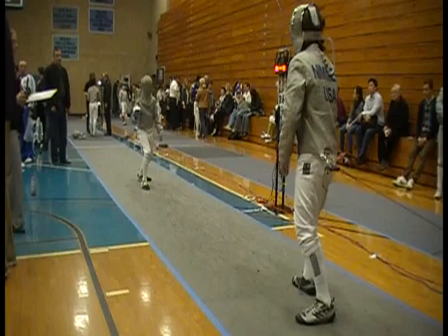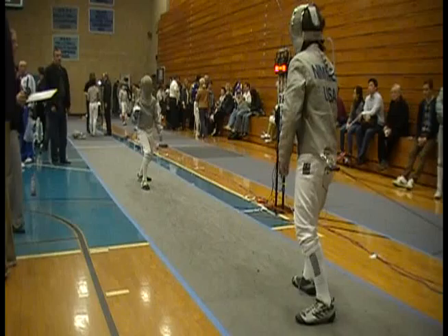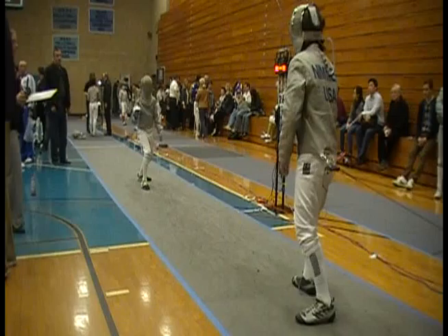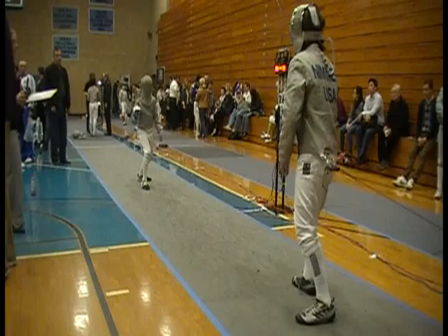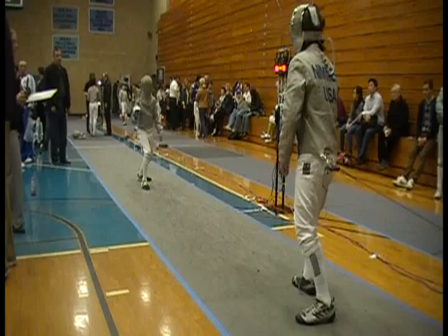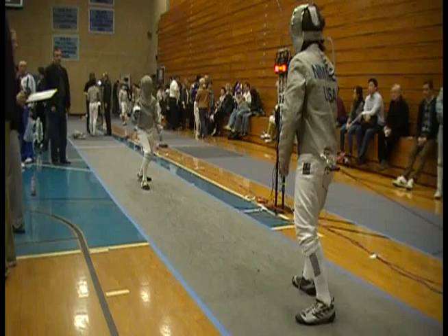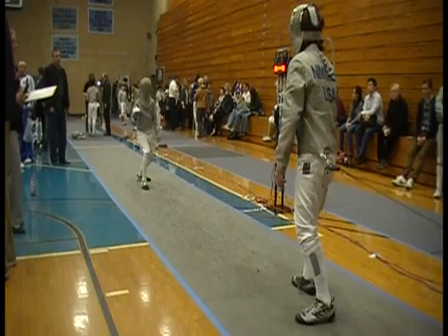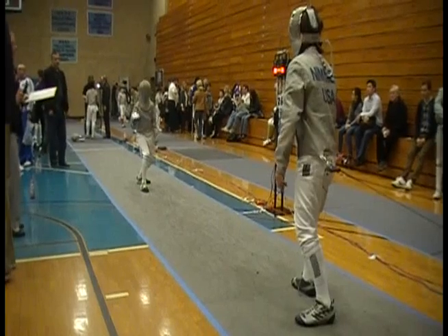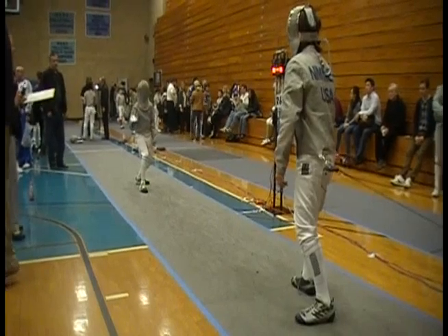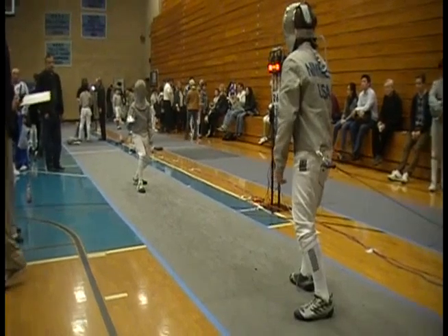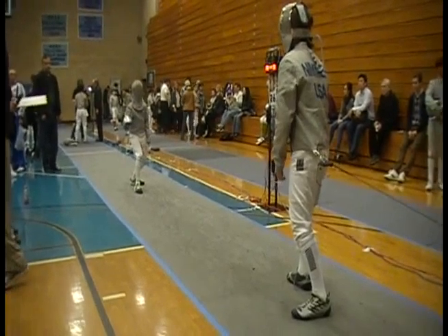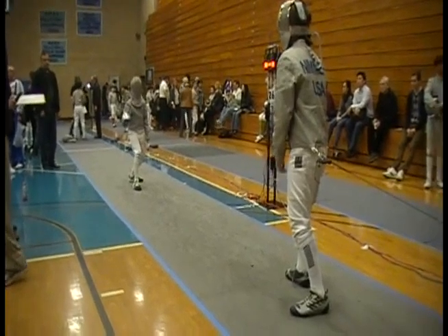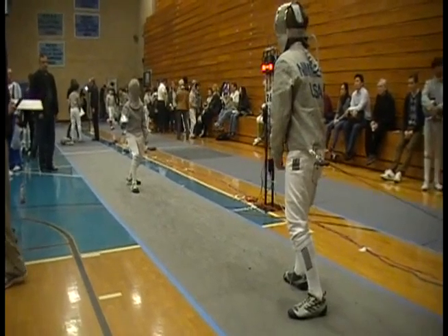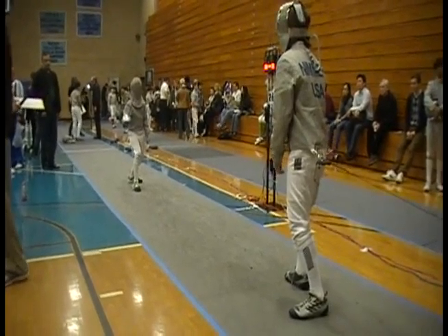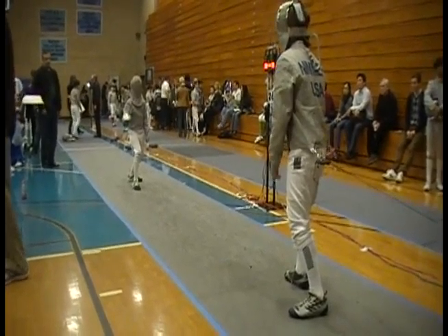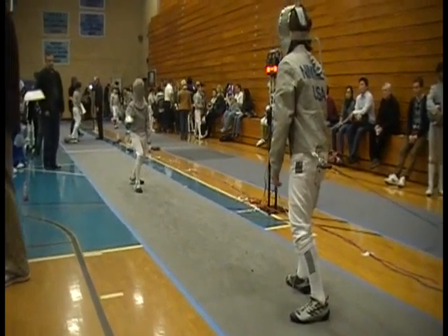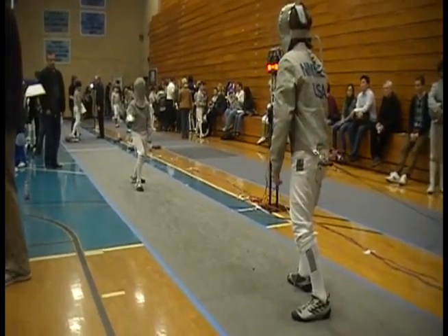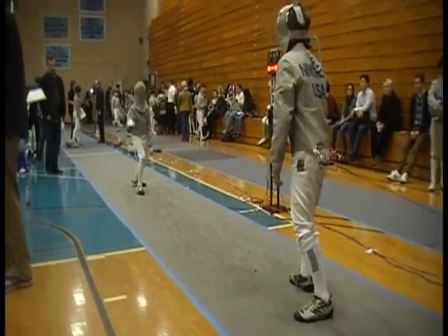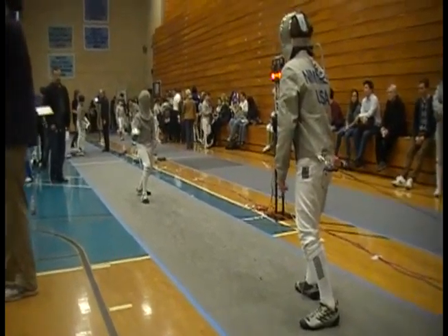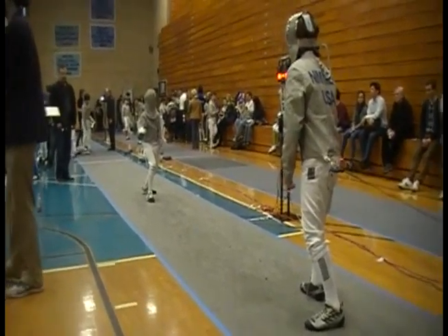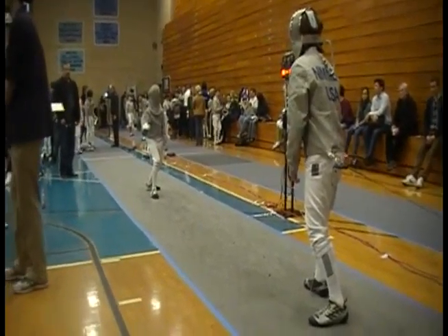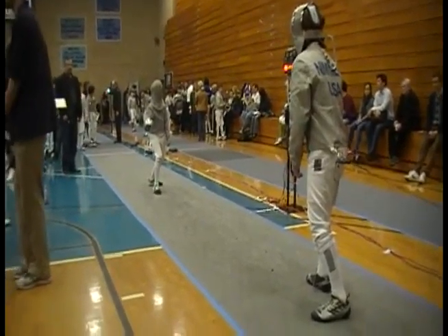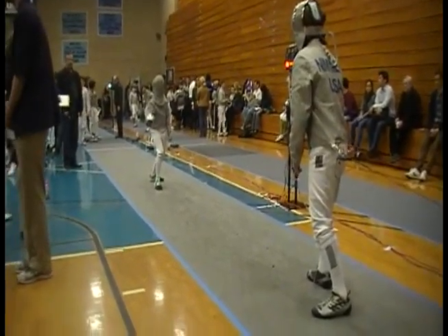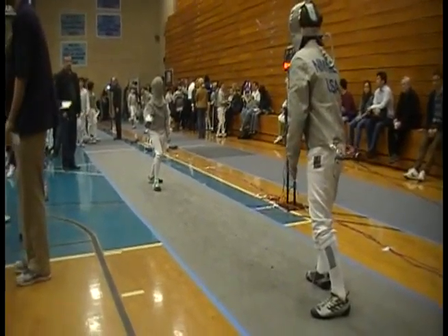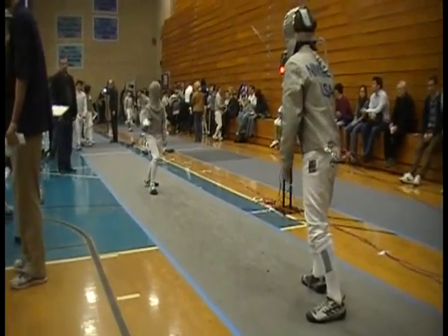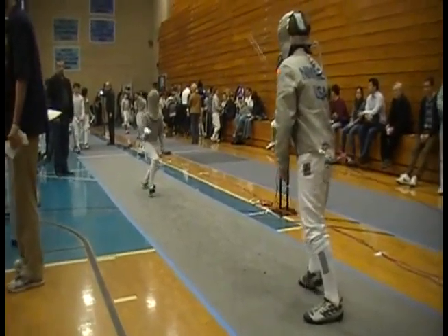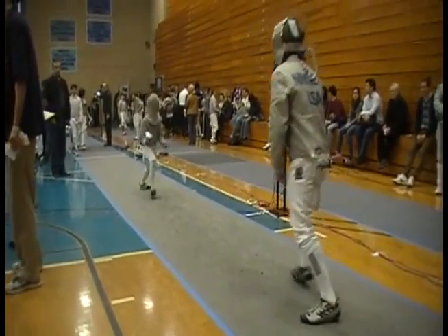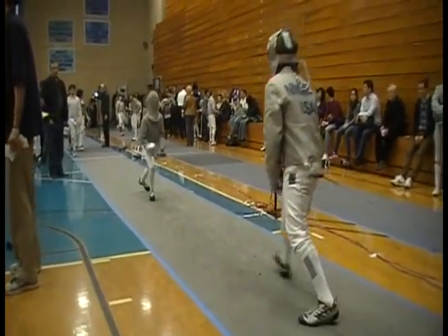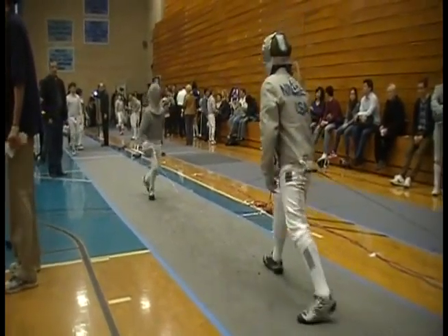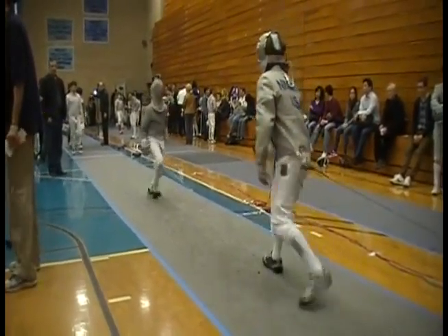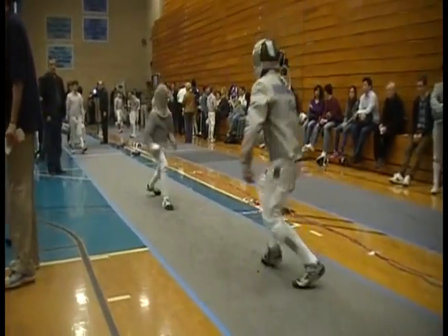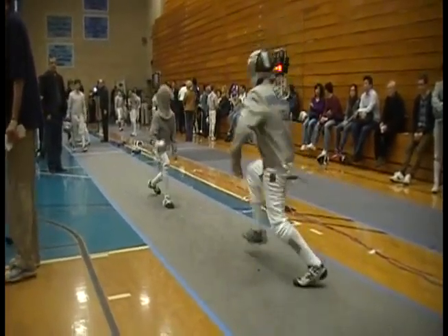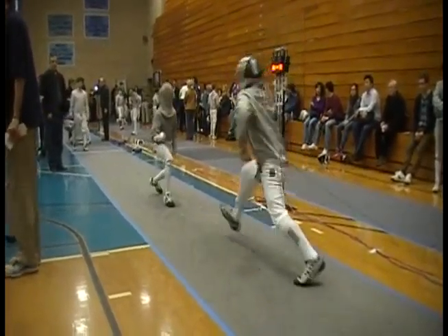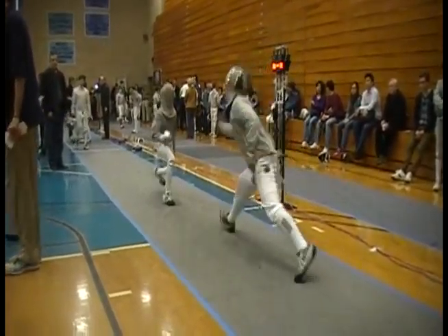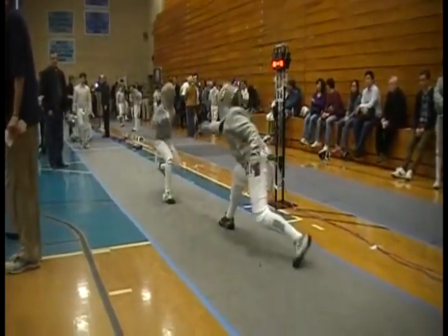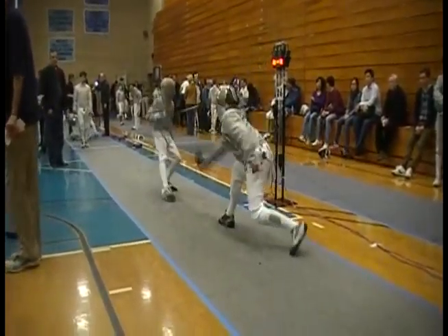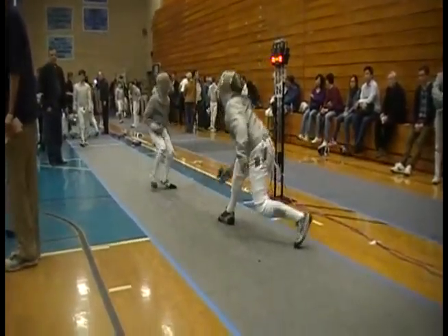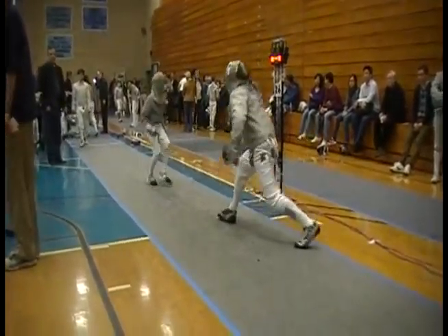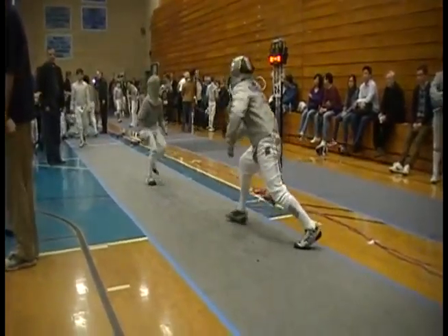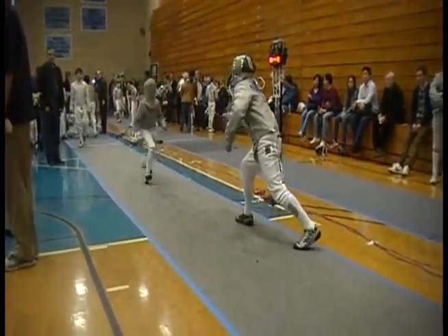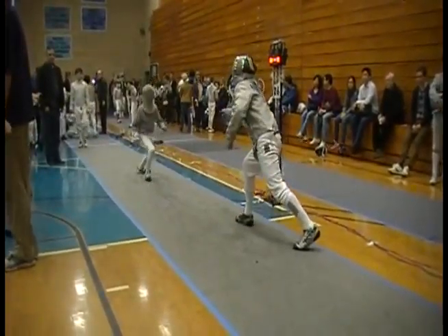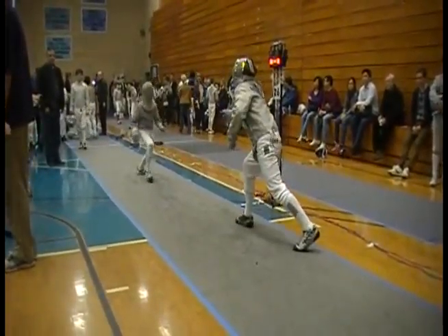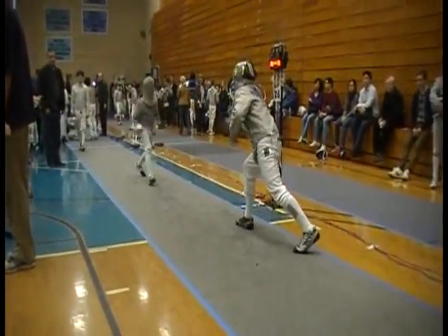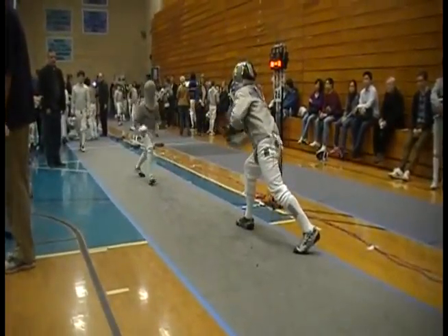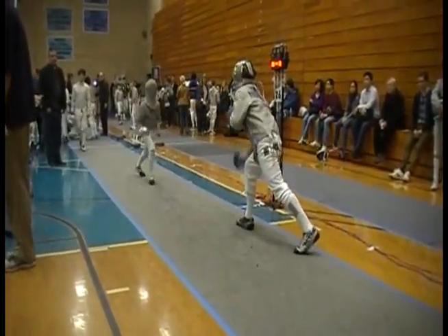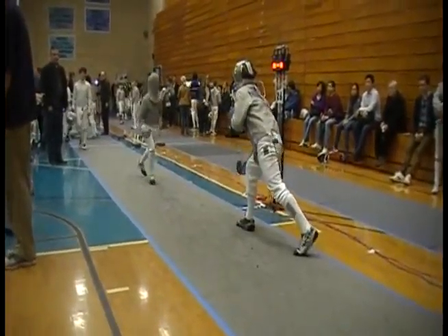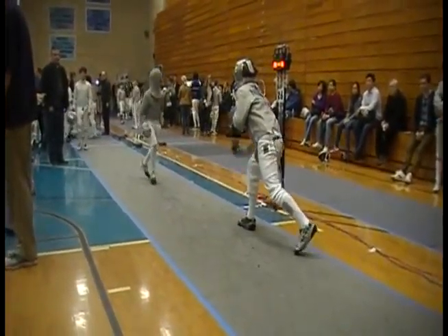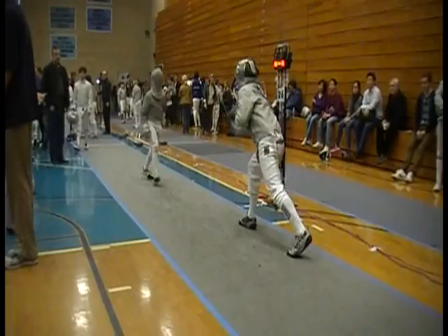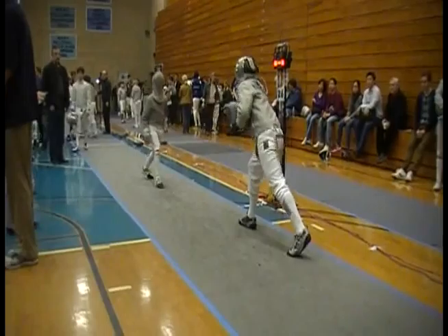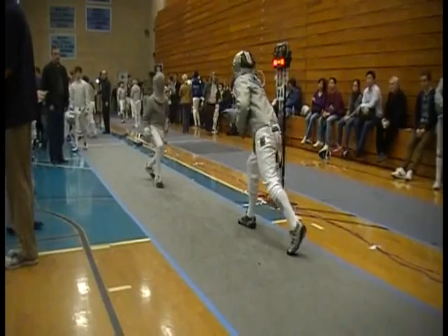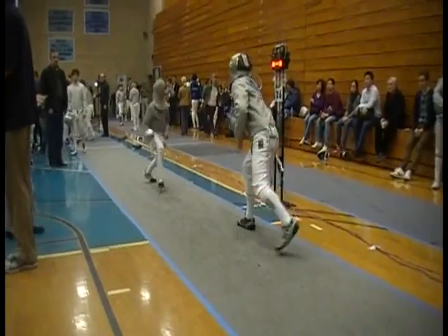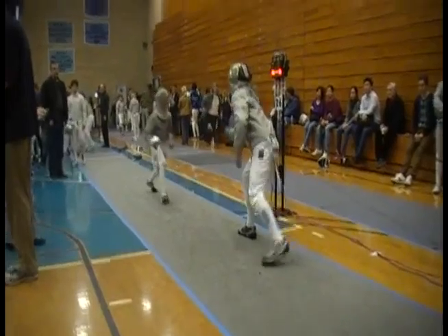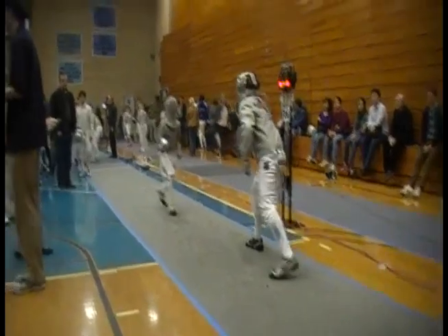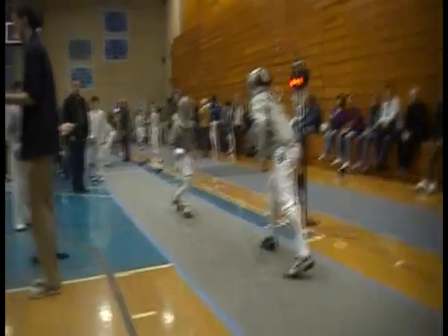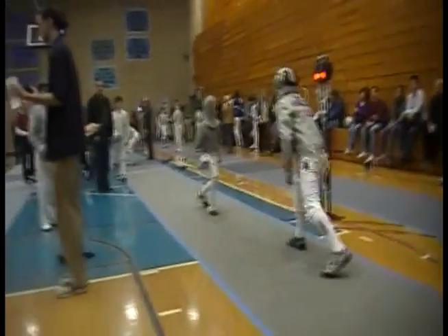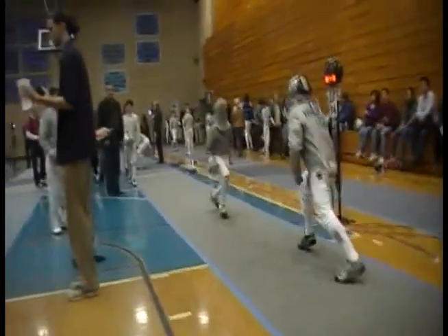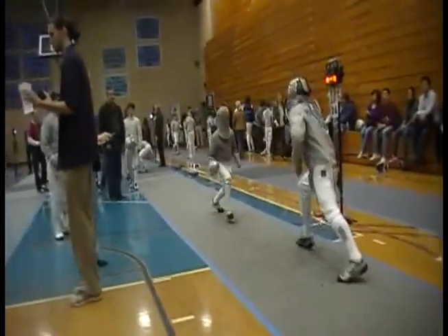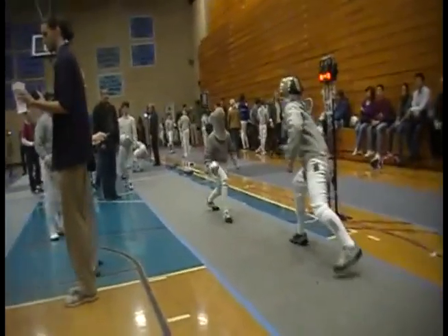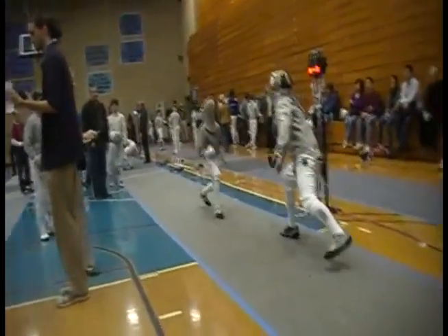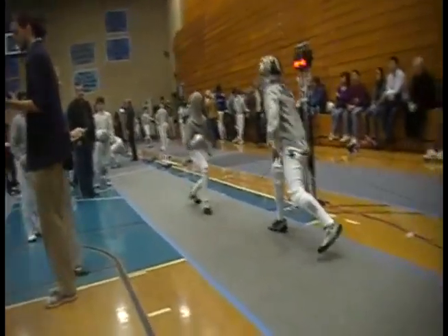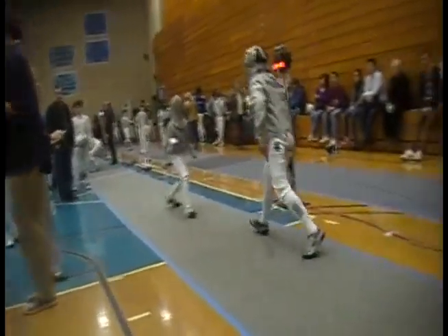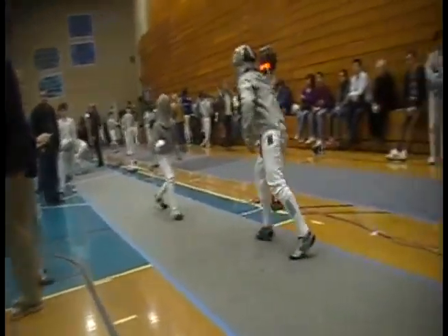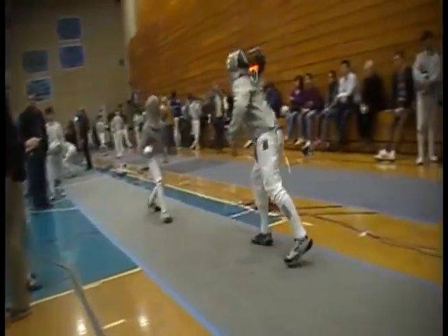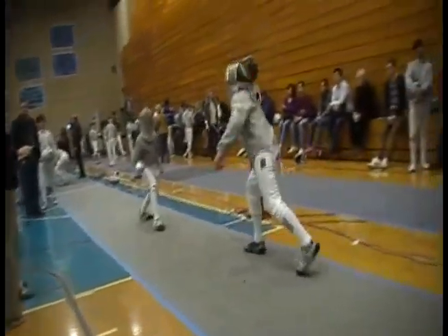On guard, ready, set. Move legs, move legs.